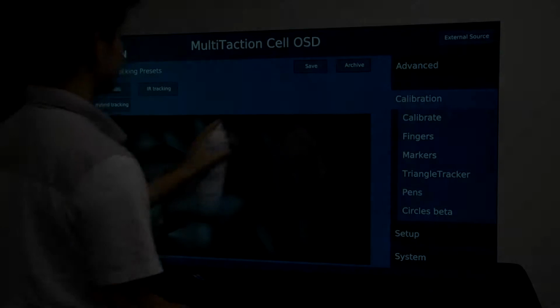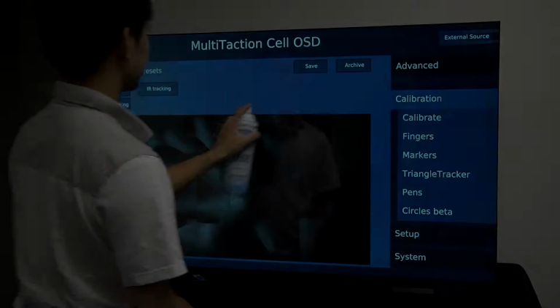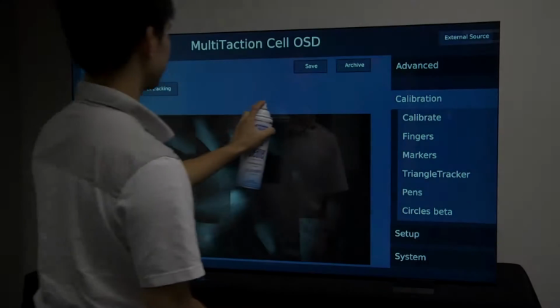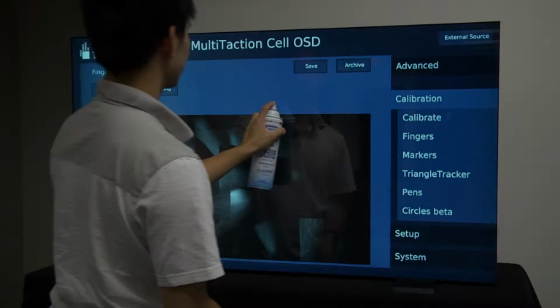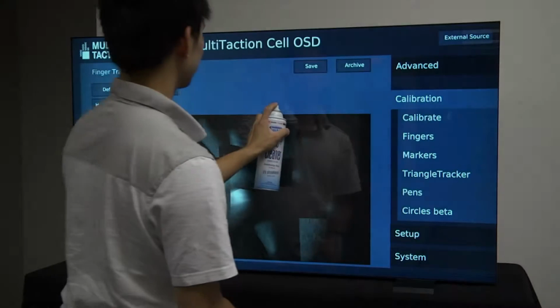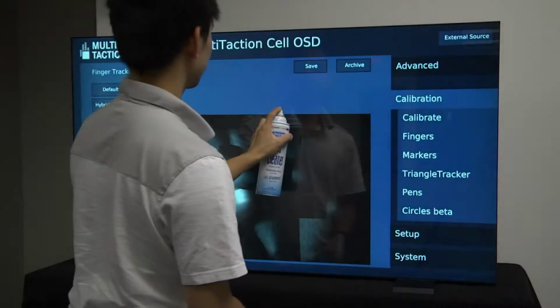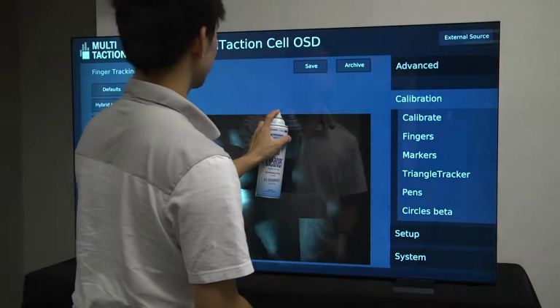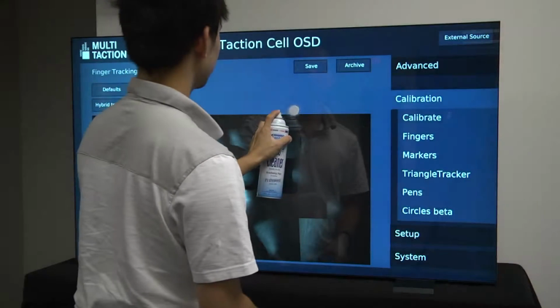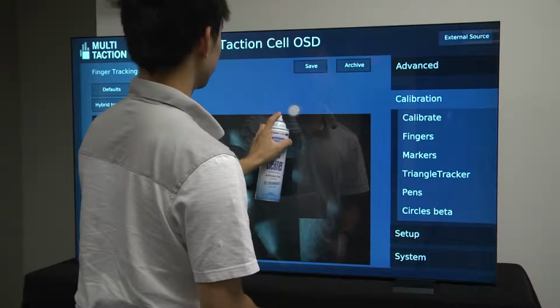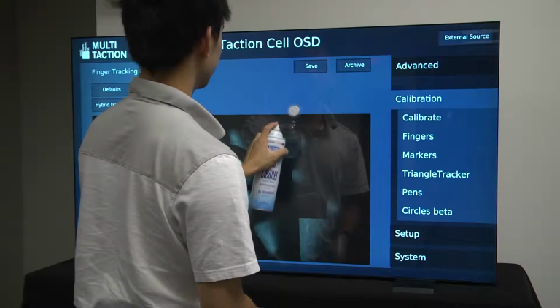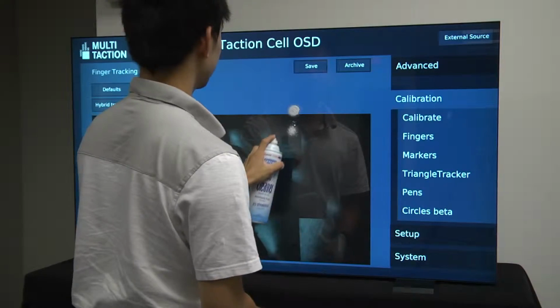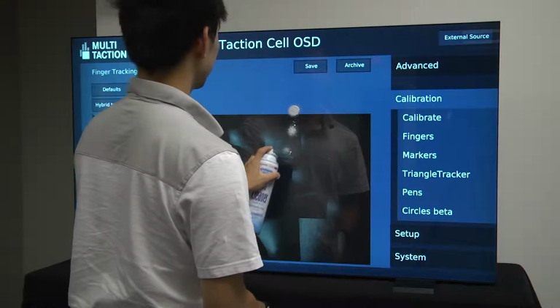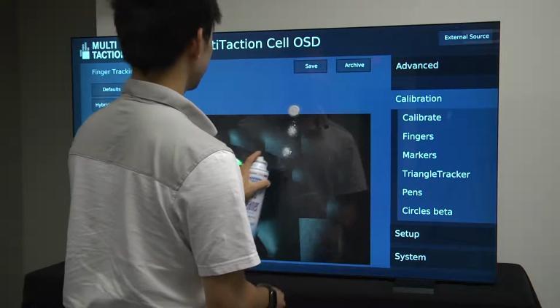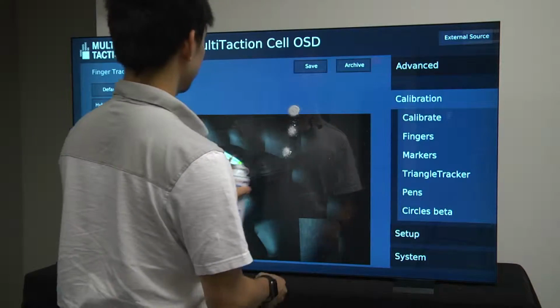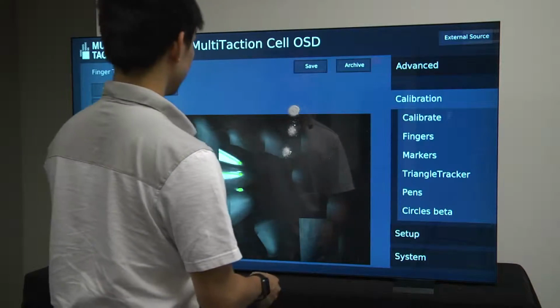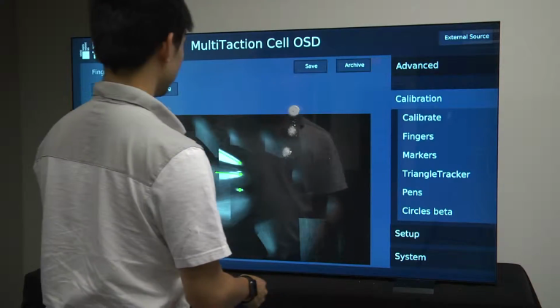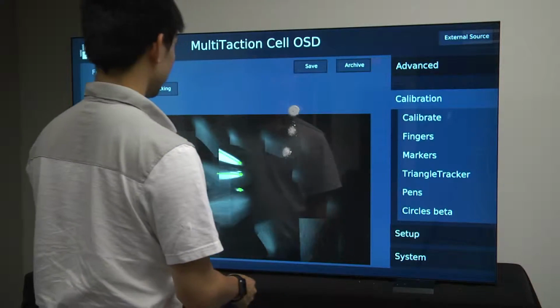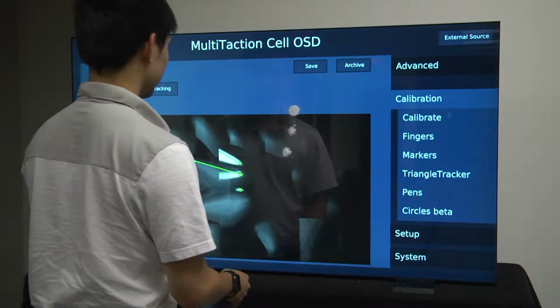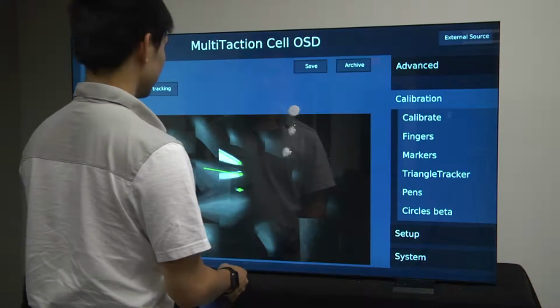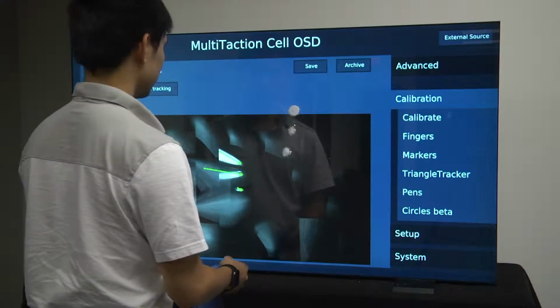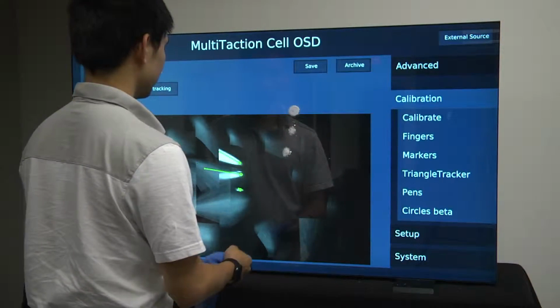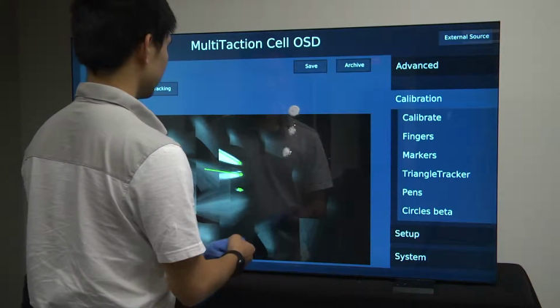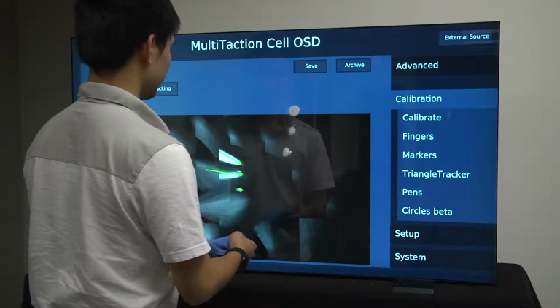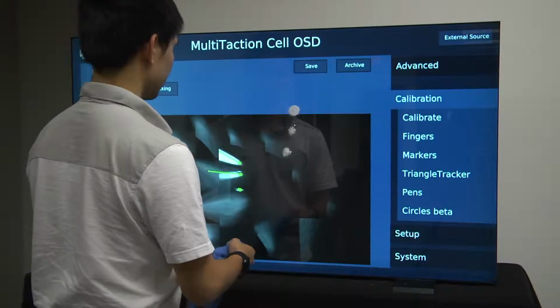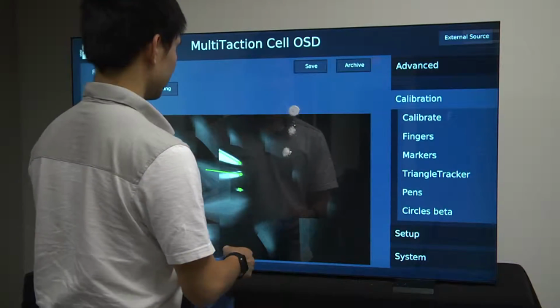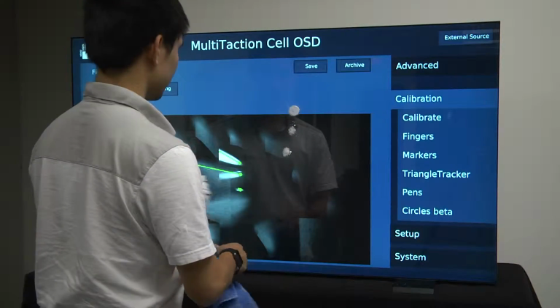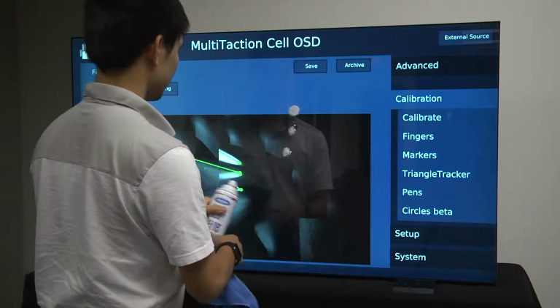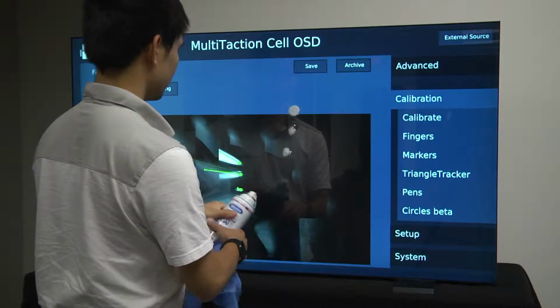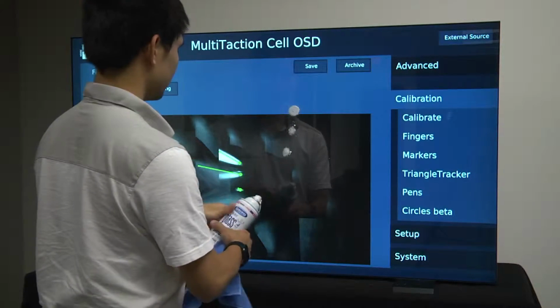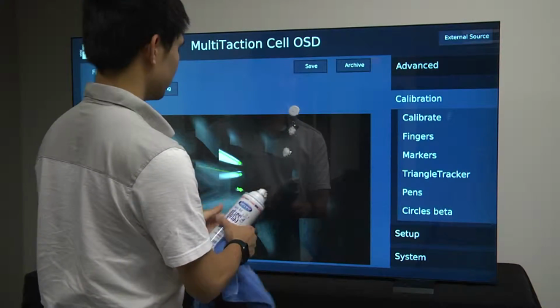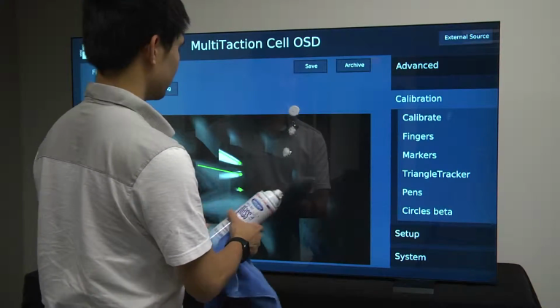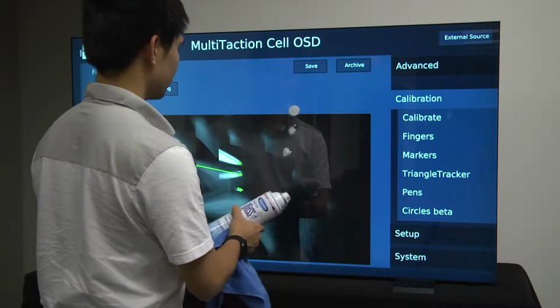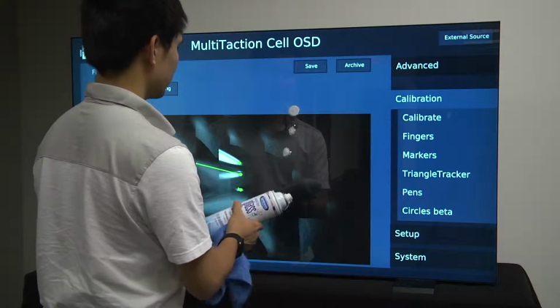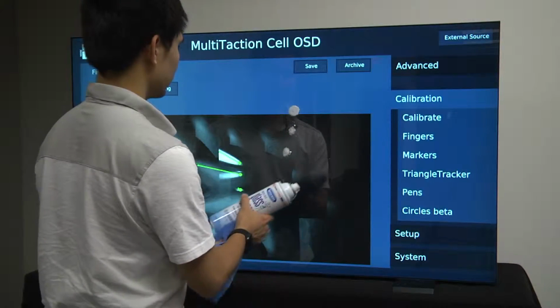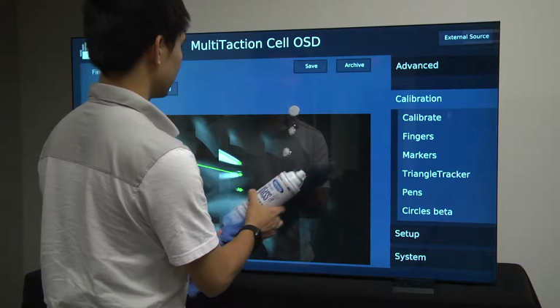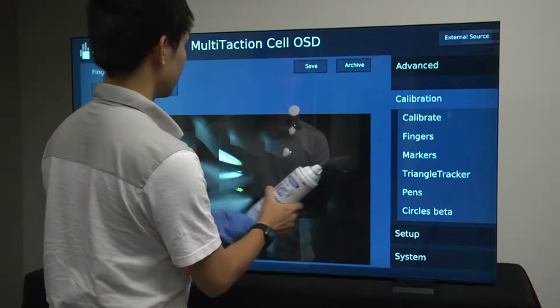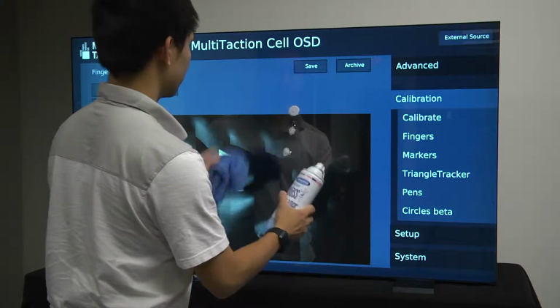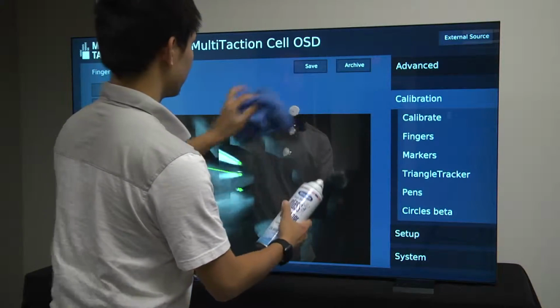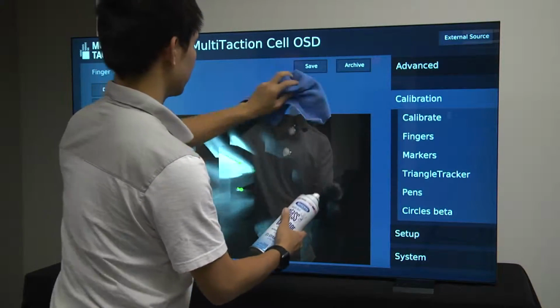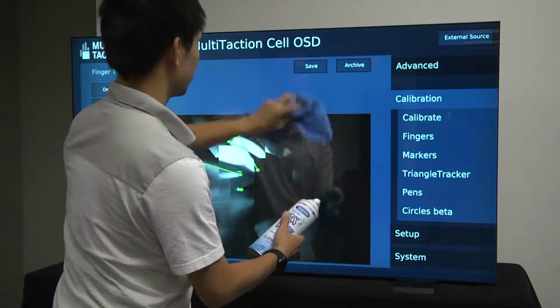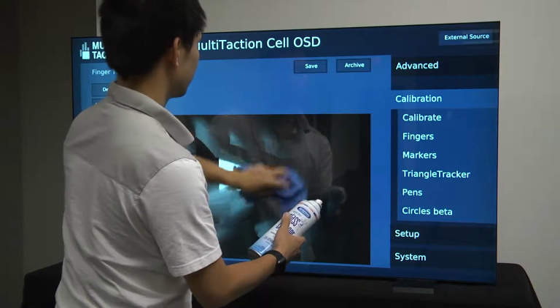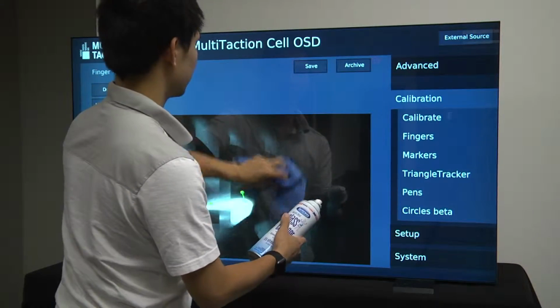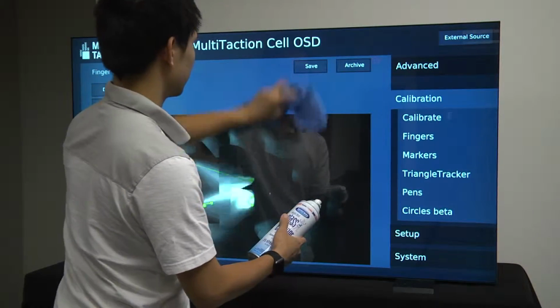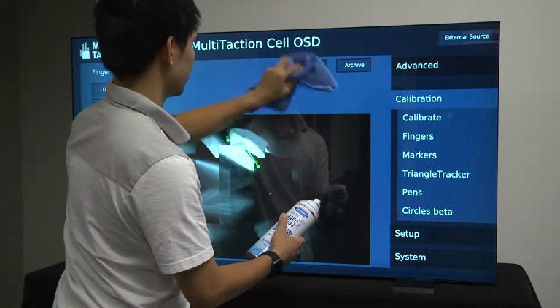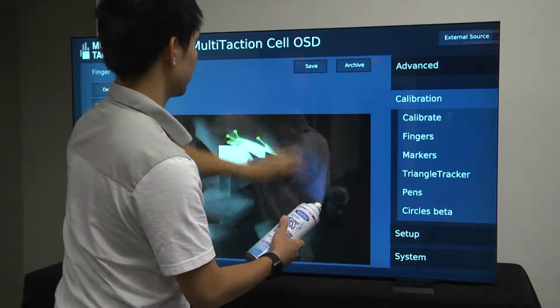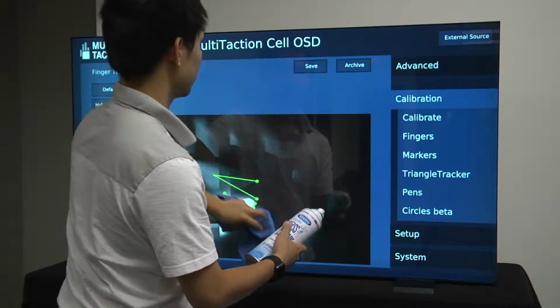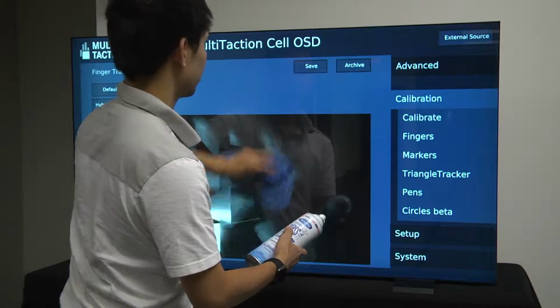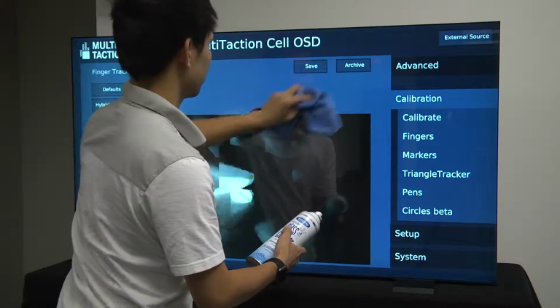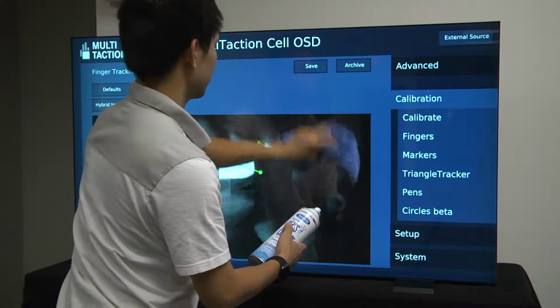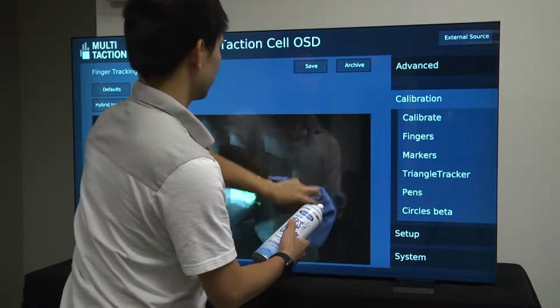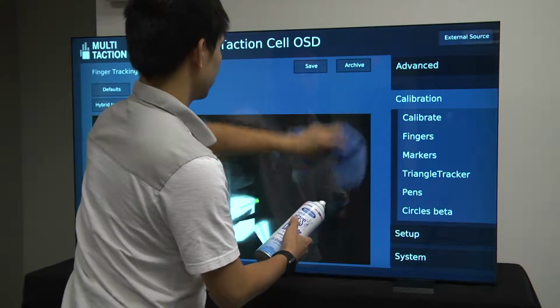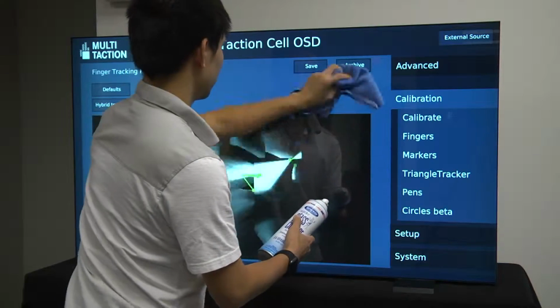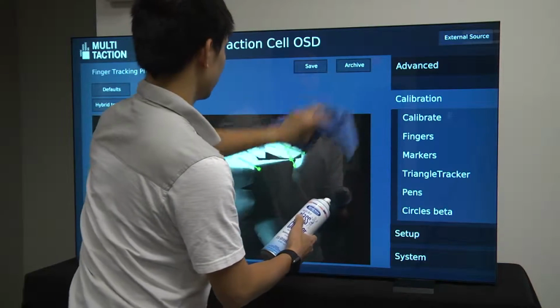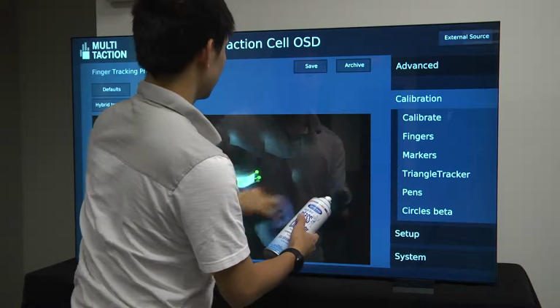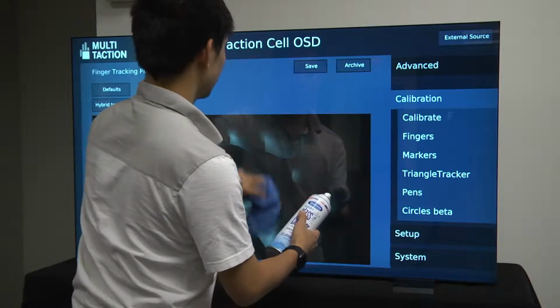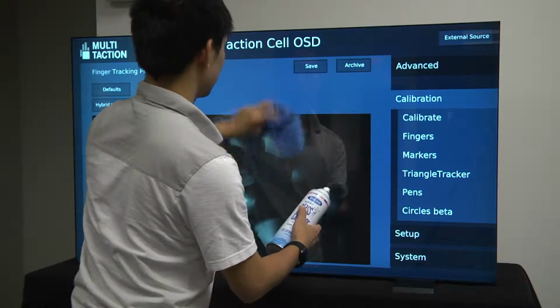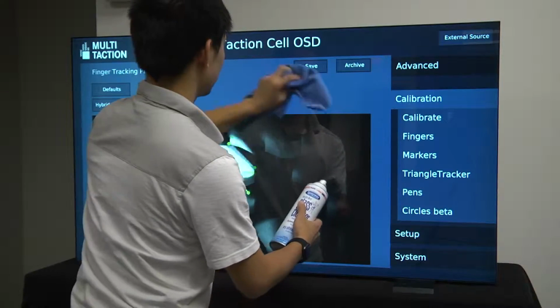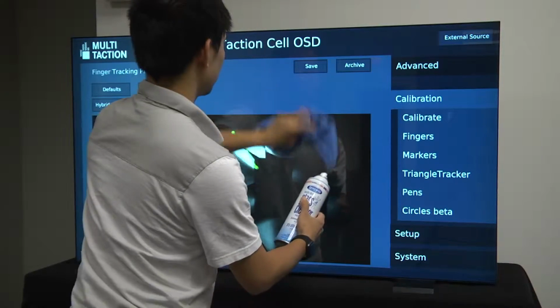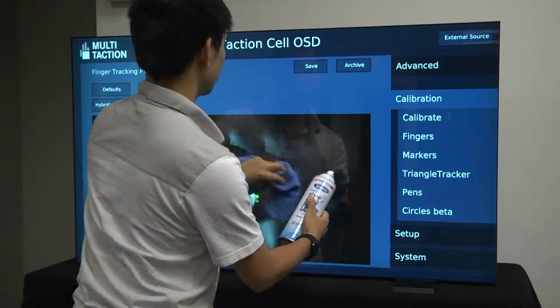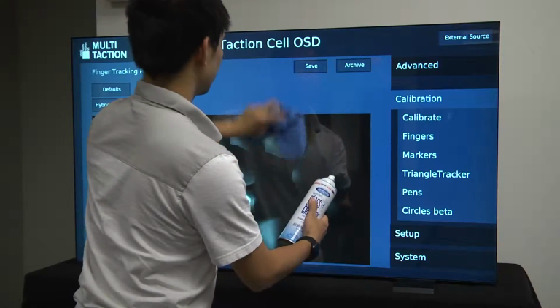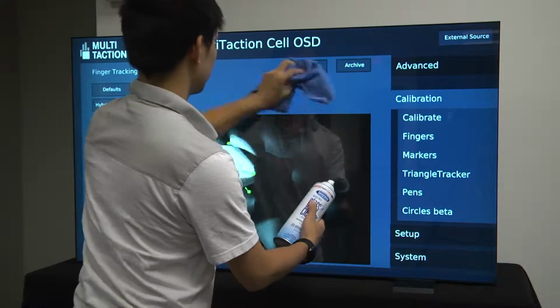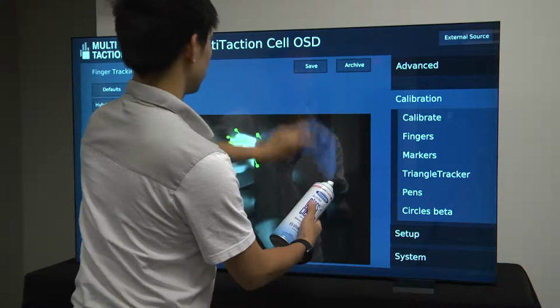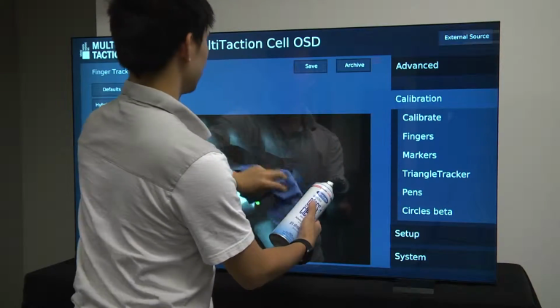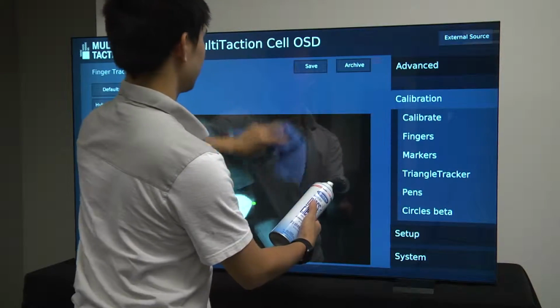Lastly, it is good practice to have your screen clean and free of any dirt and smudges before starting, as these can affect the quality of calibration.